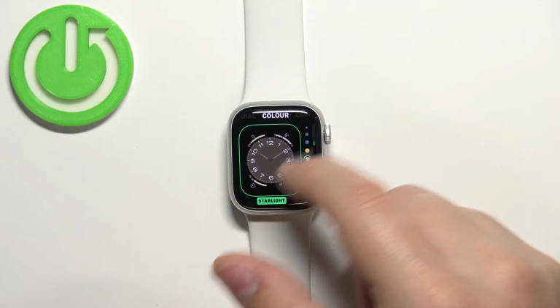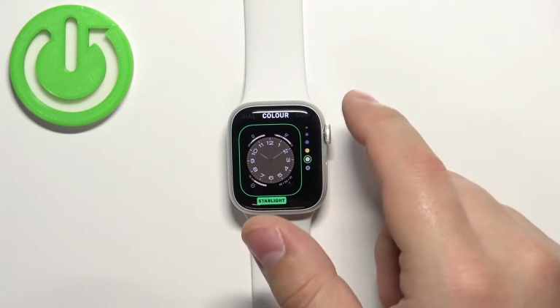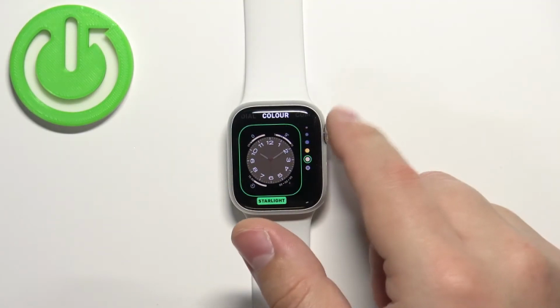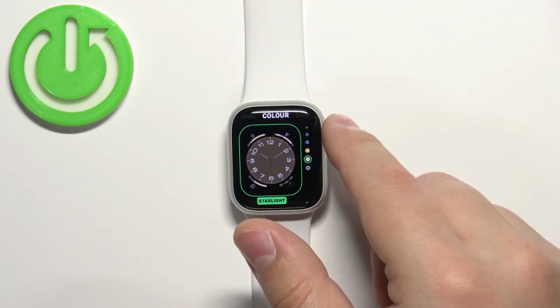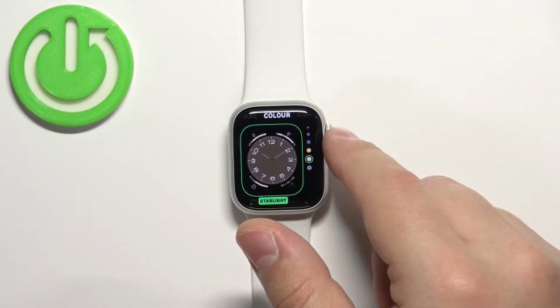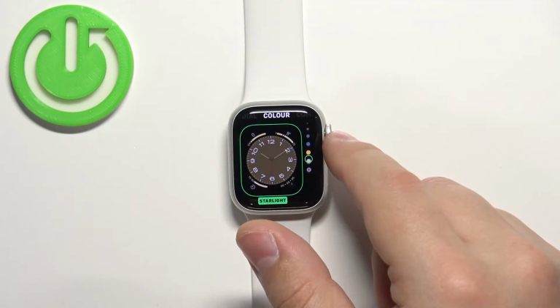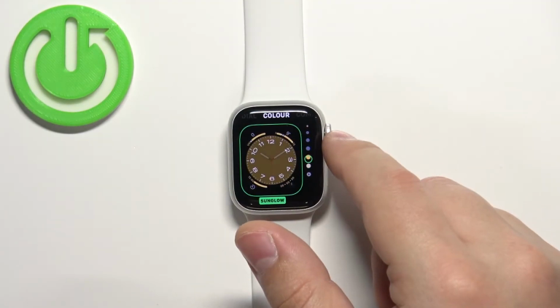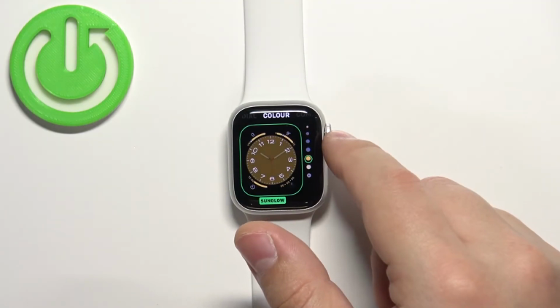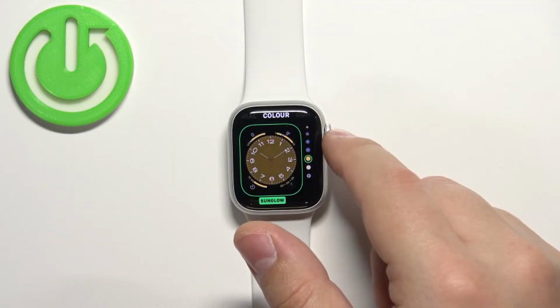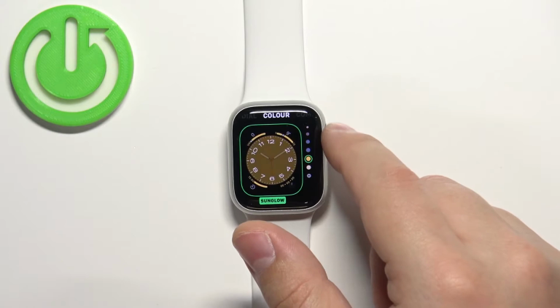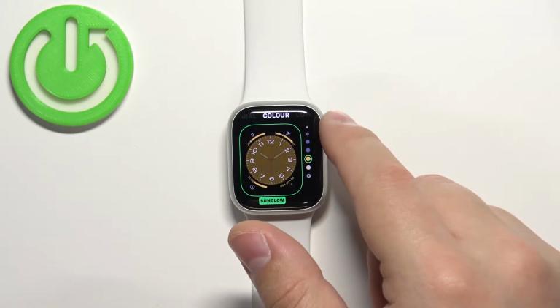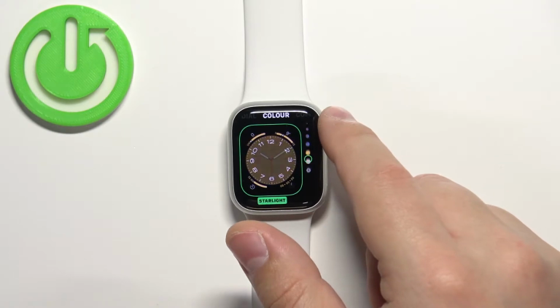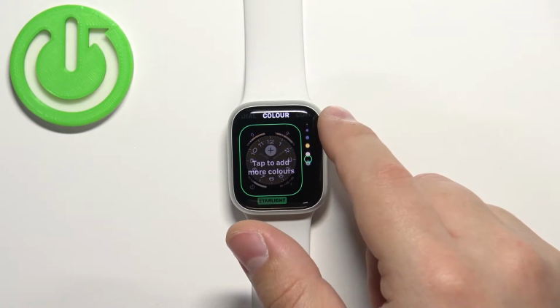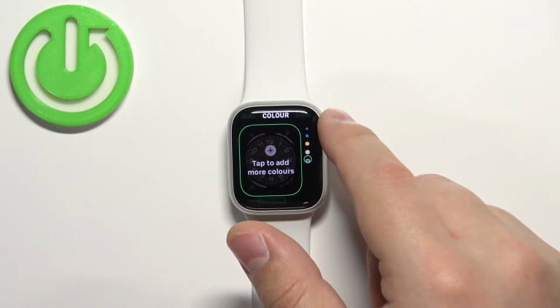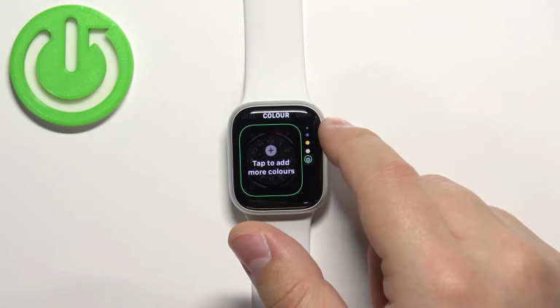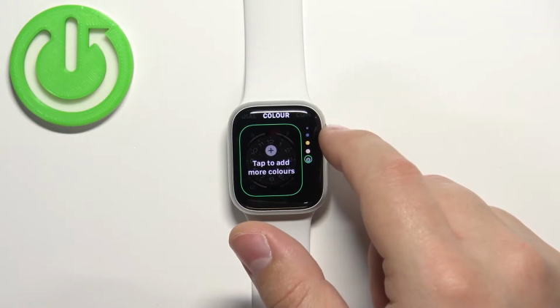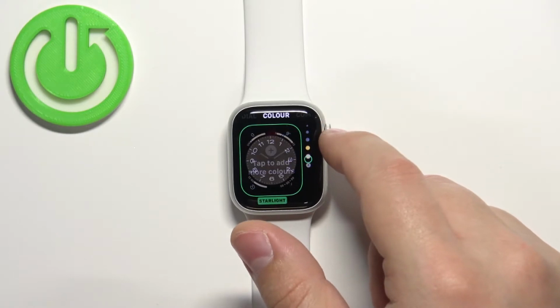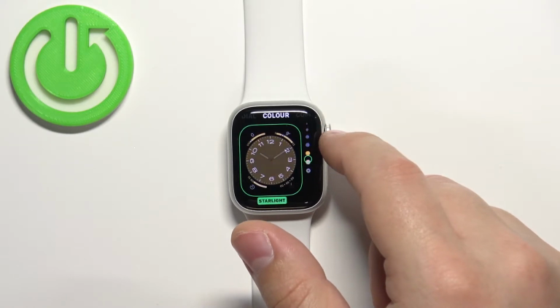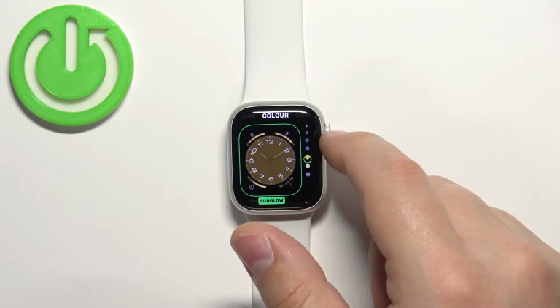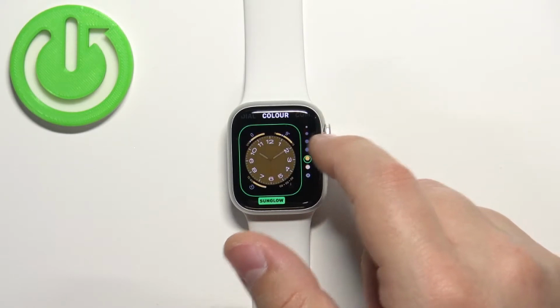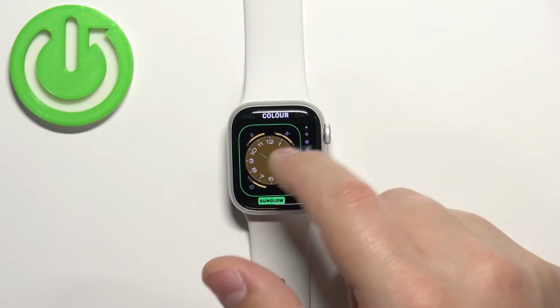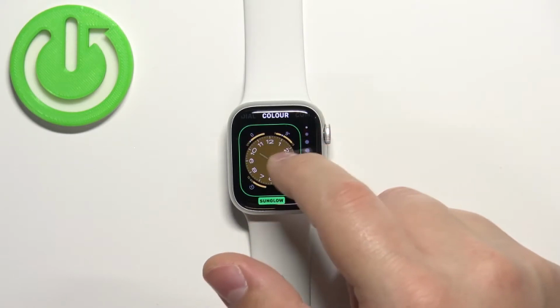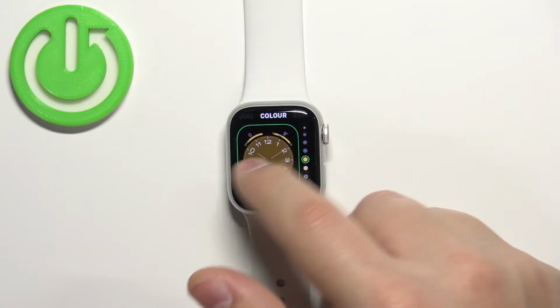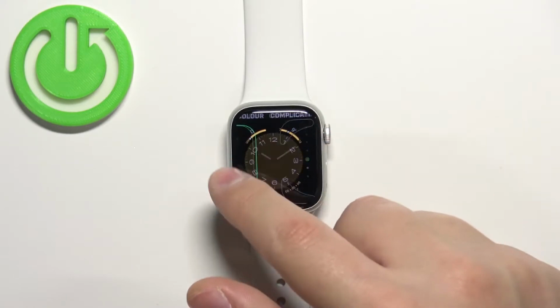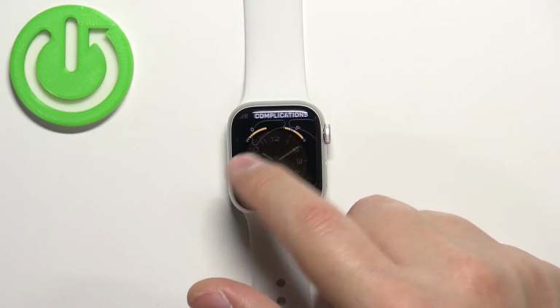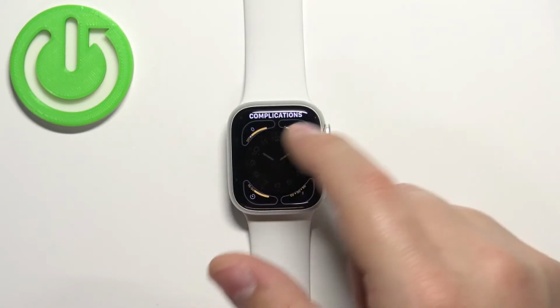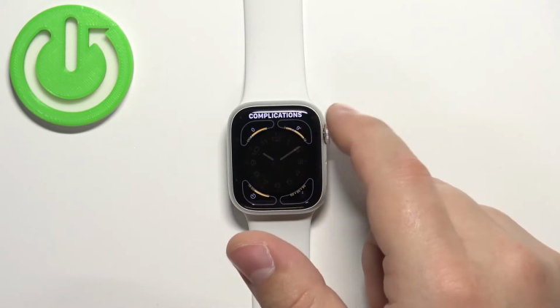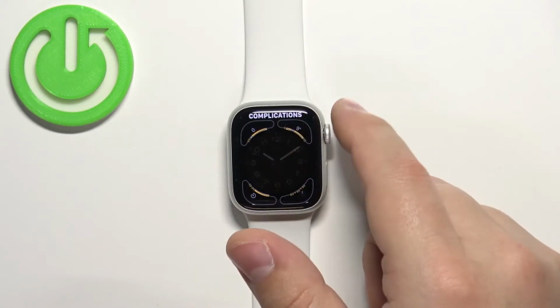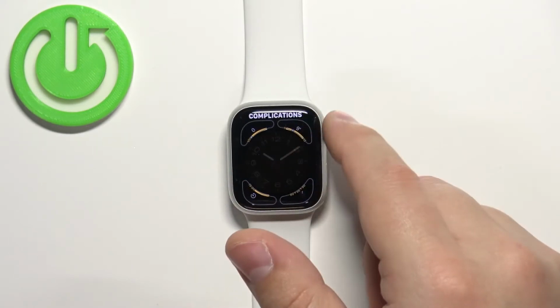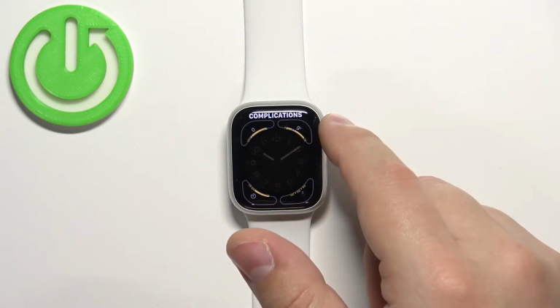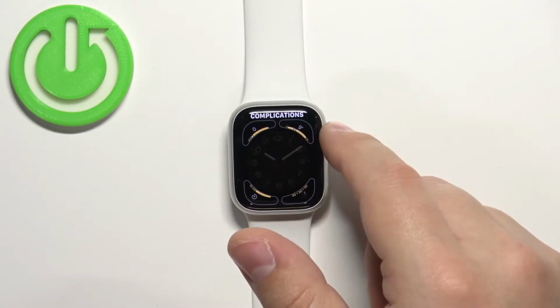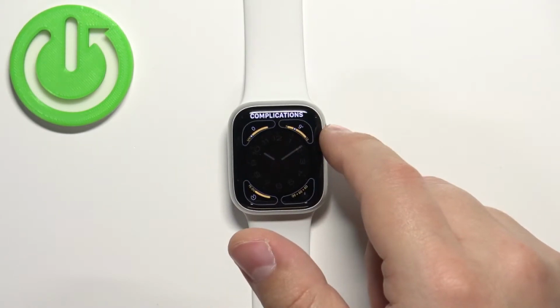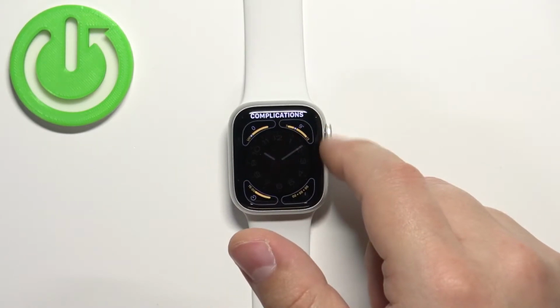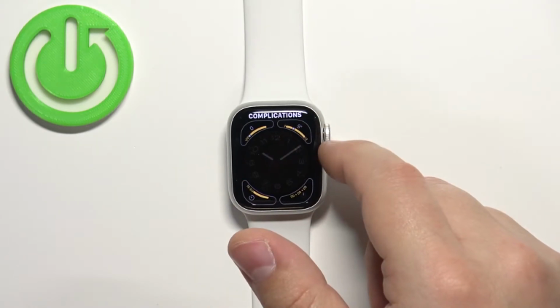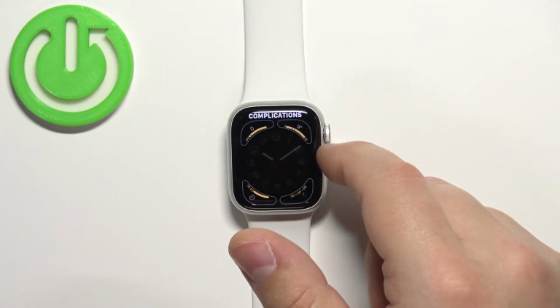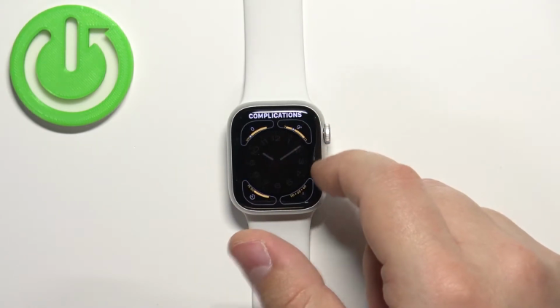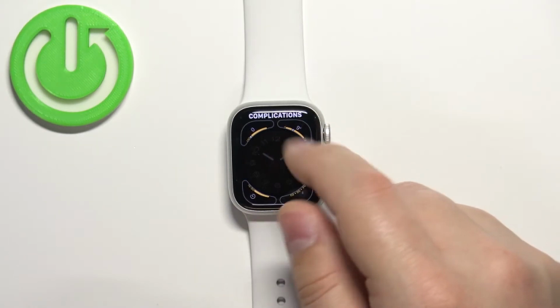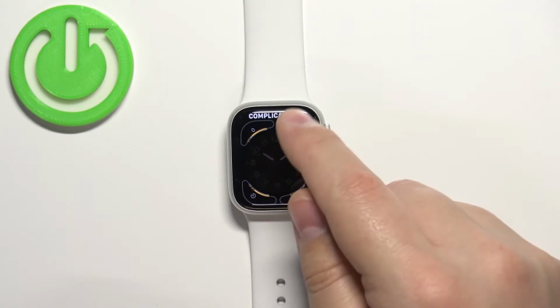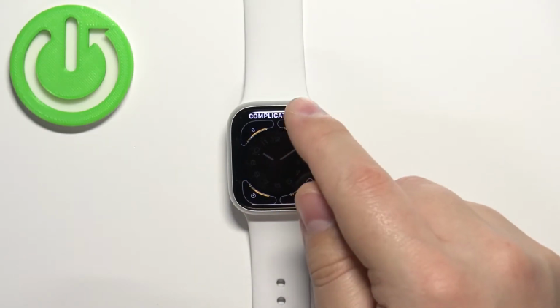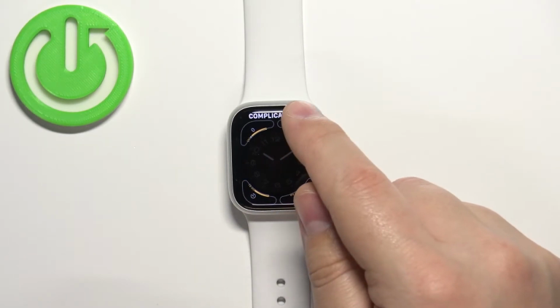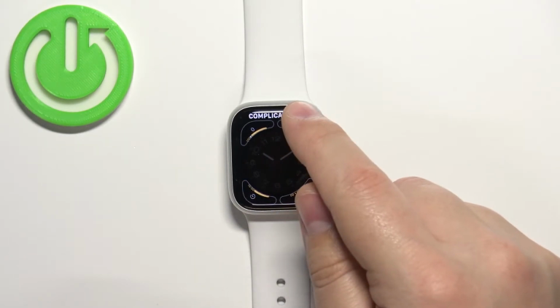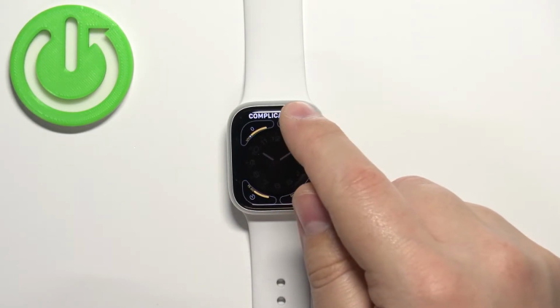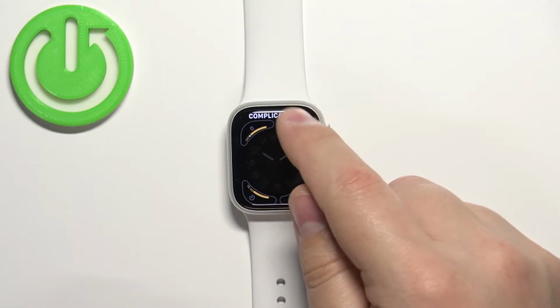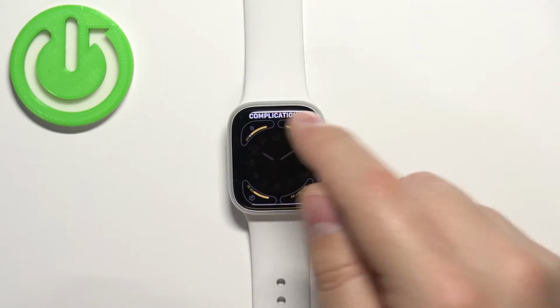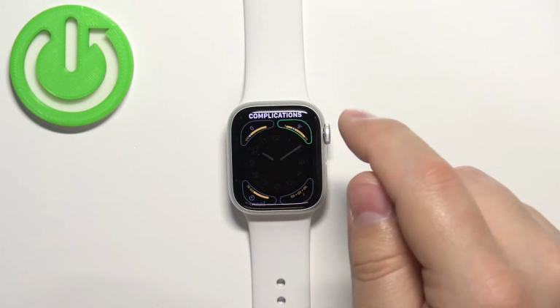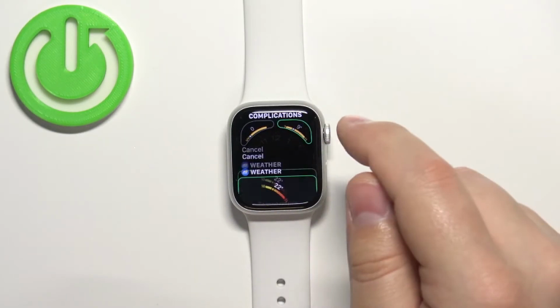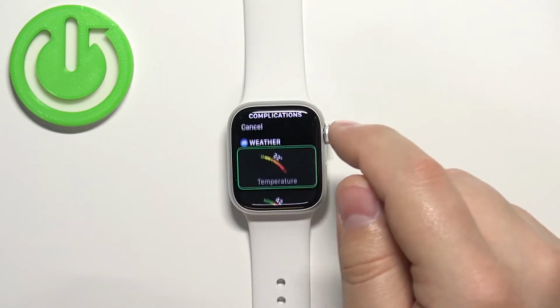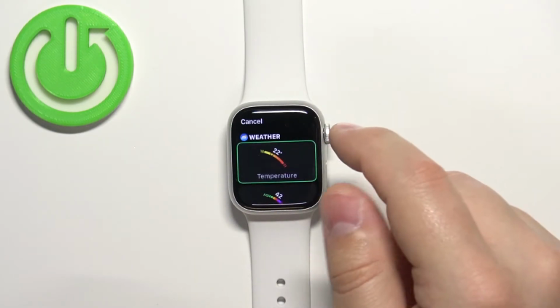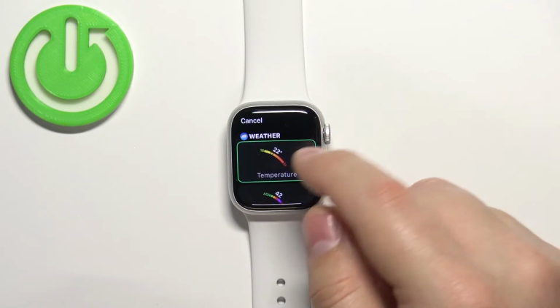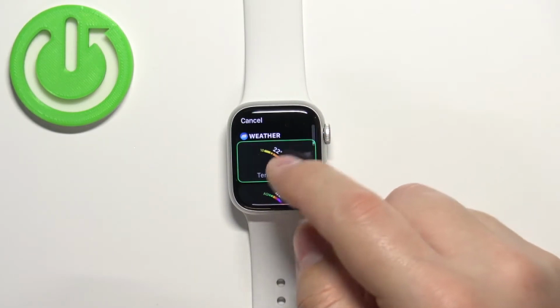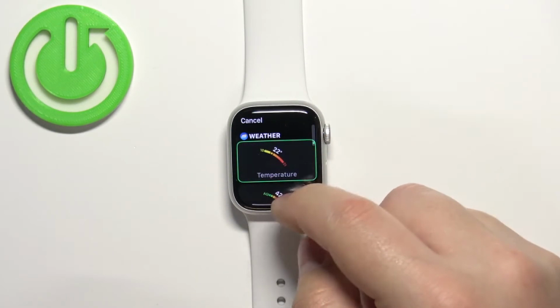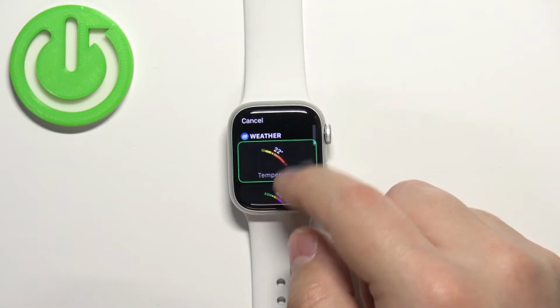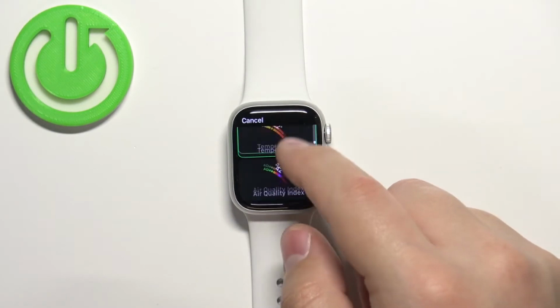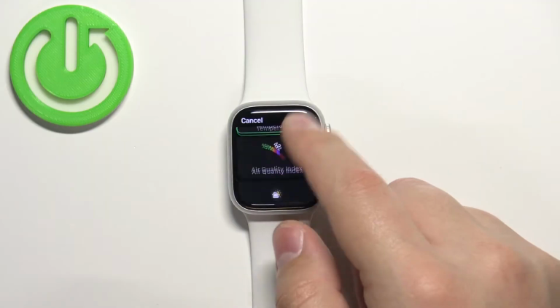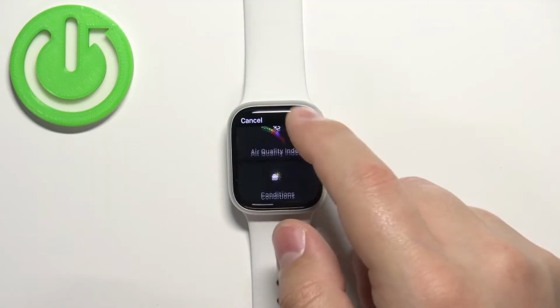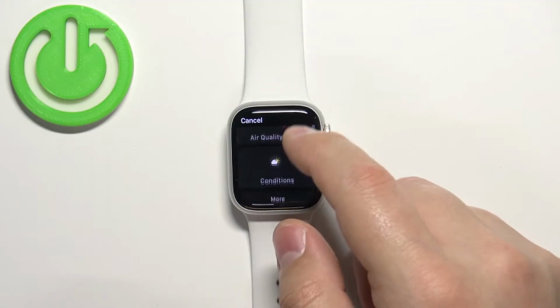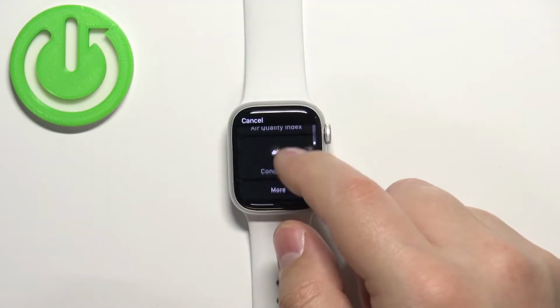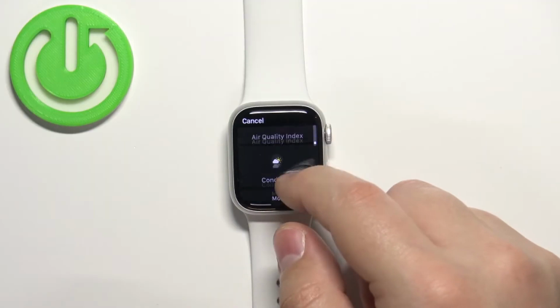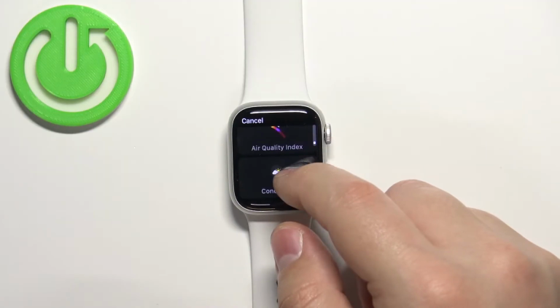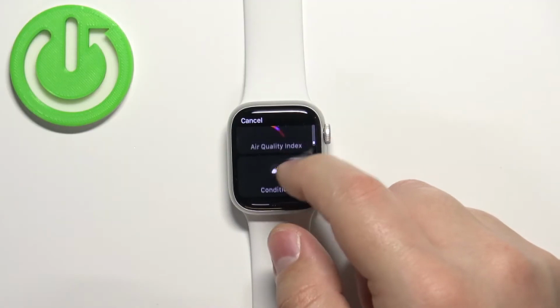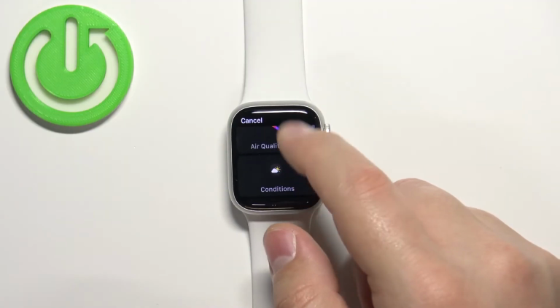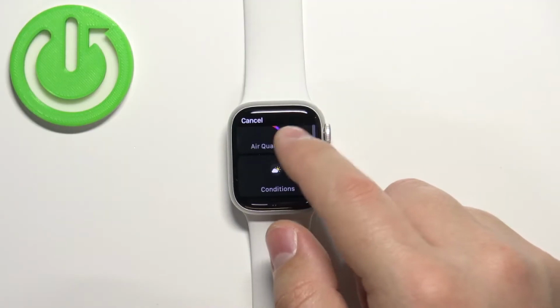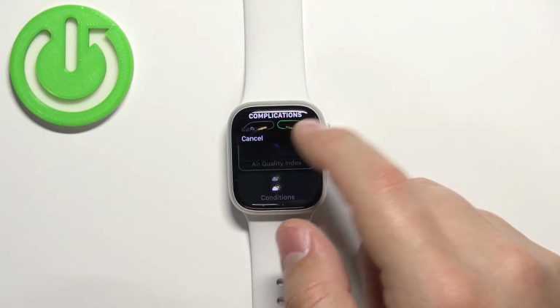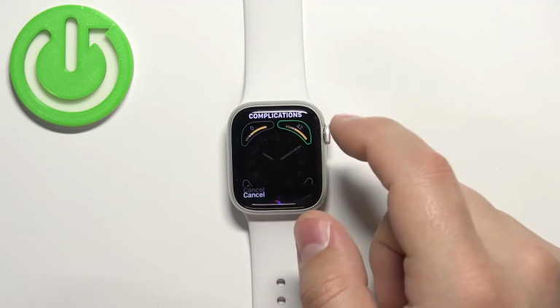Then we have the color. Then we have the complications, basically widgets. We can tap on one and select something.